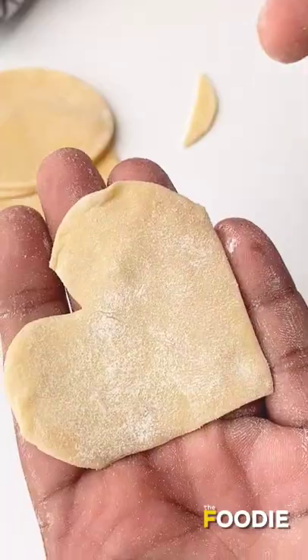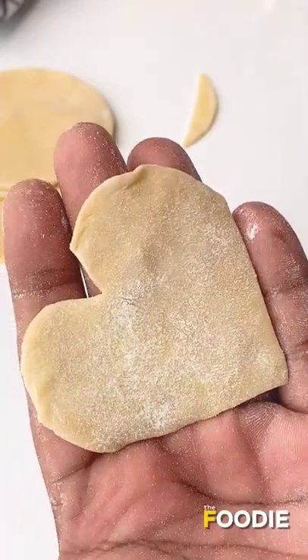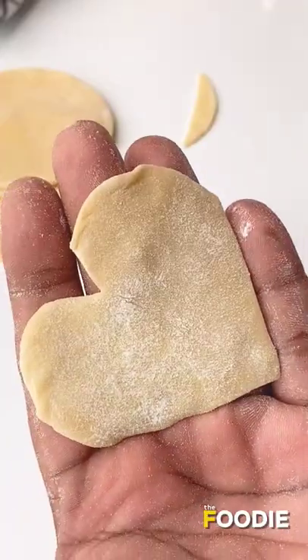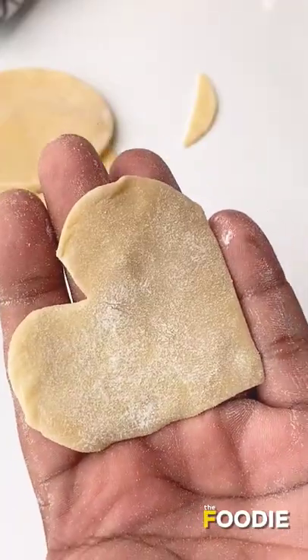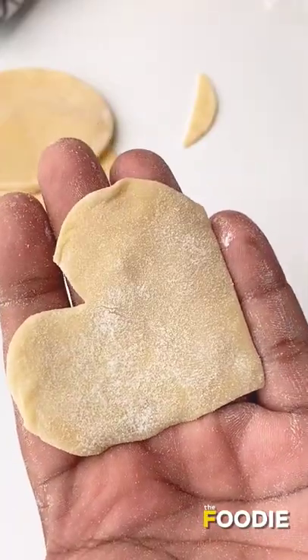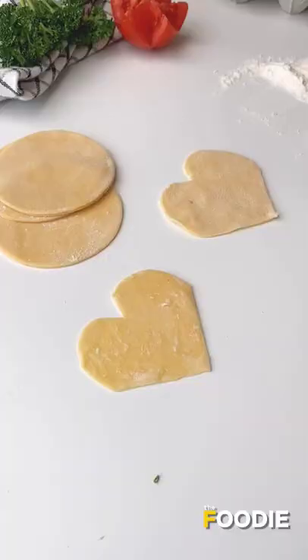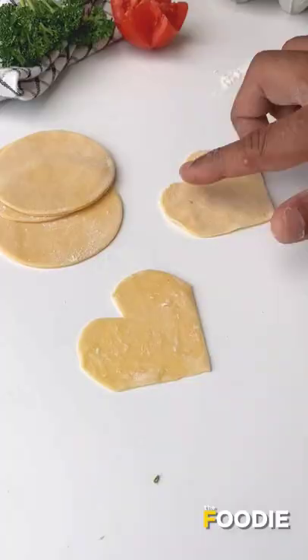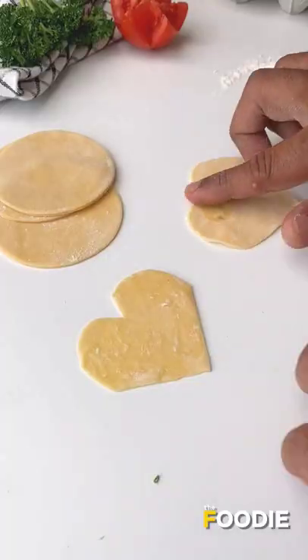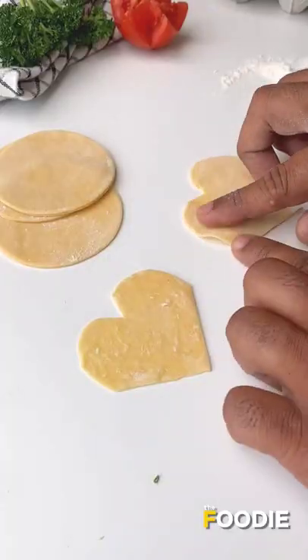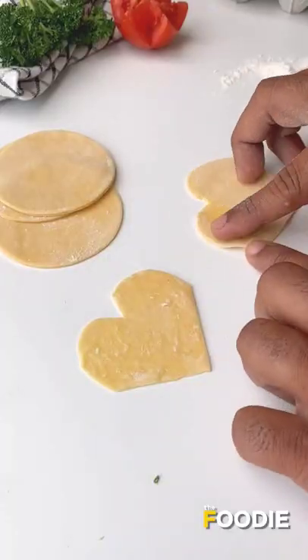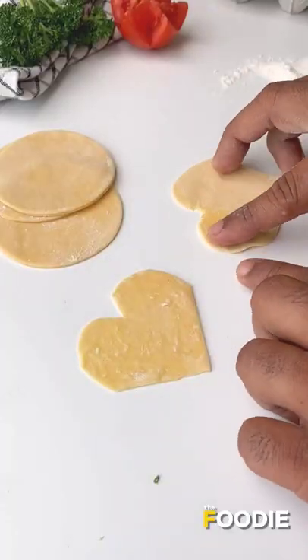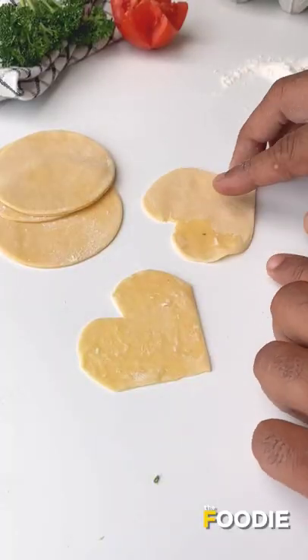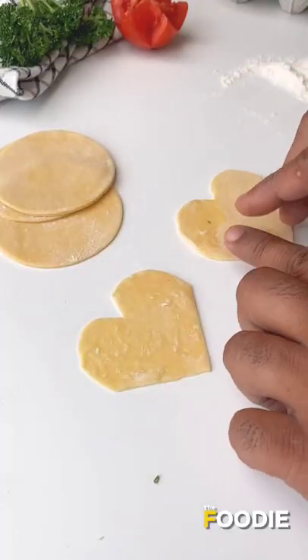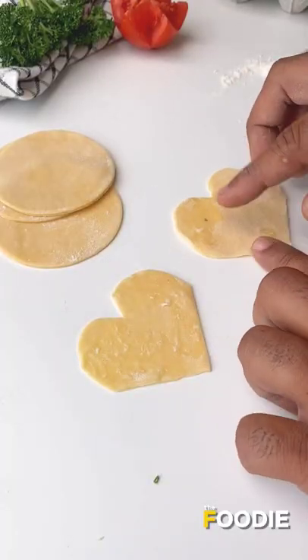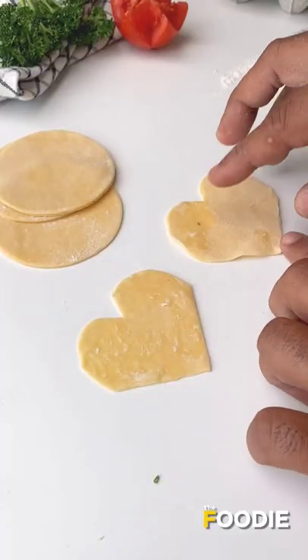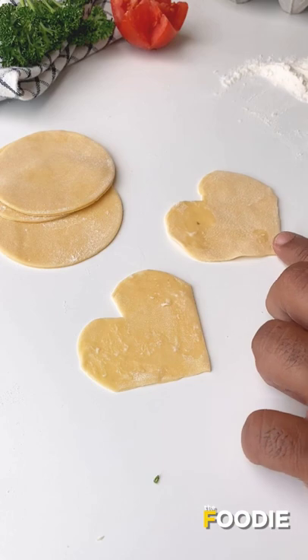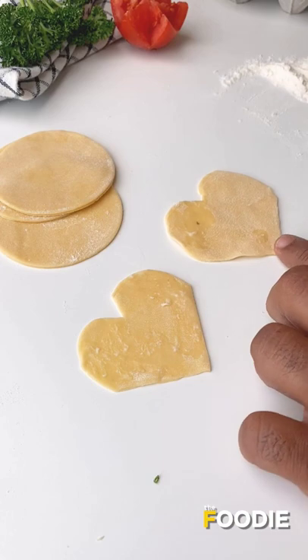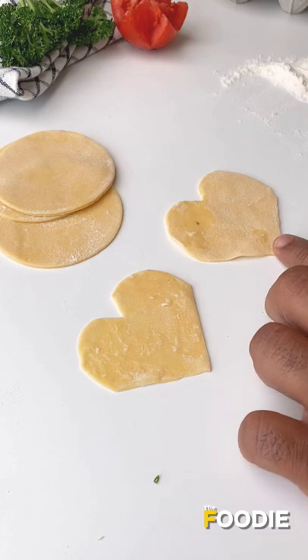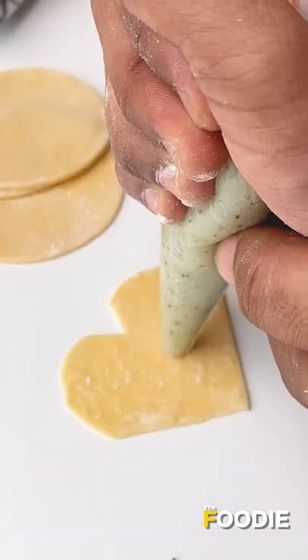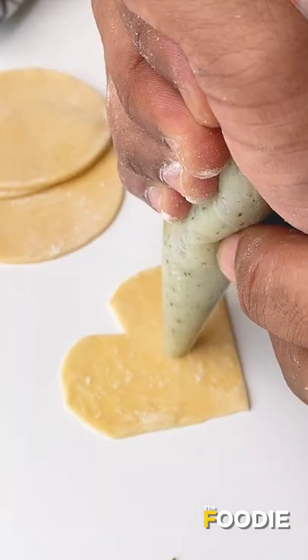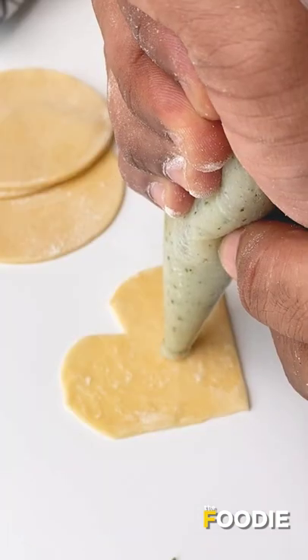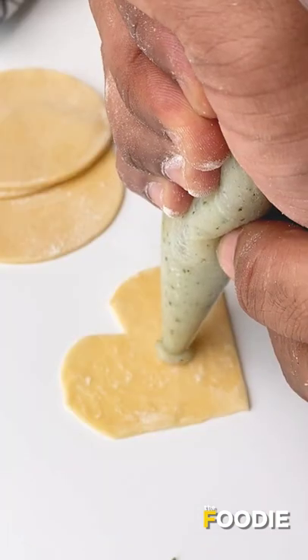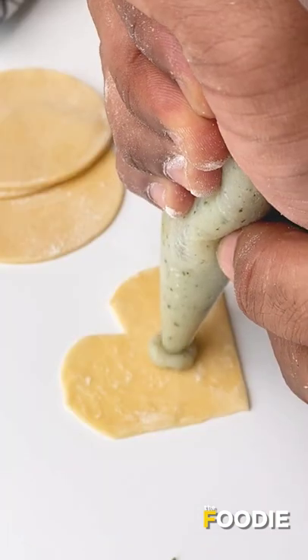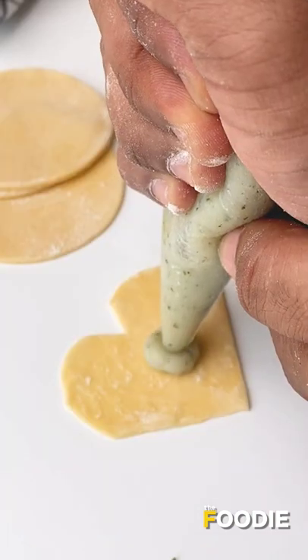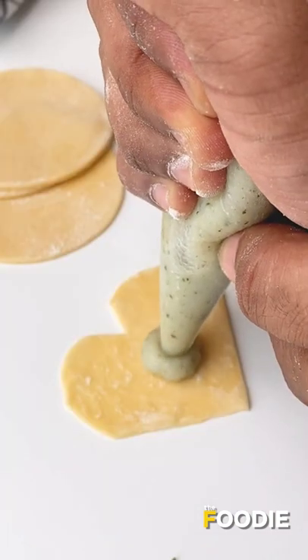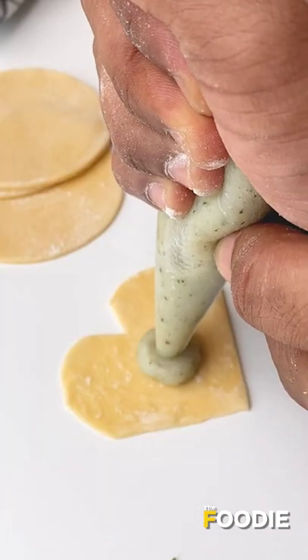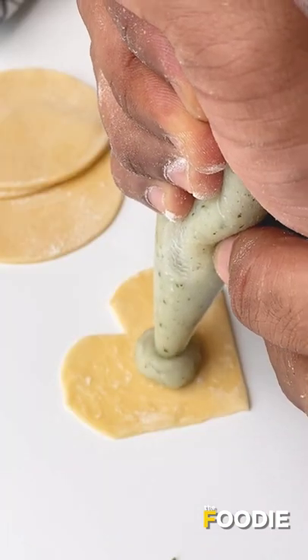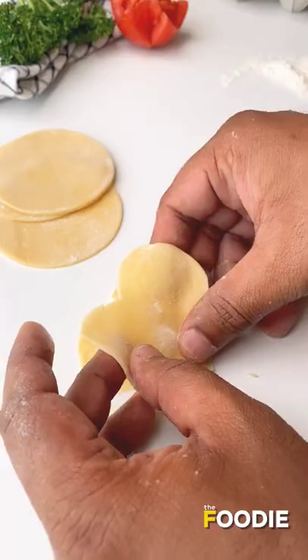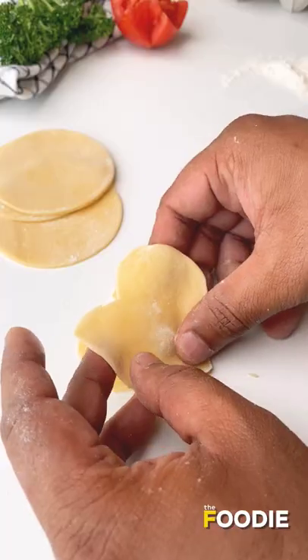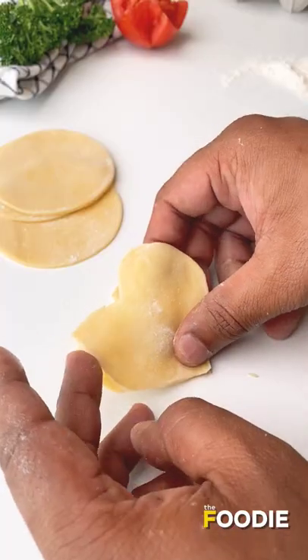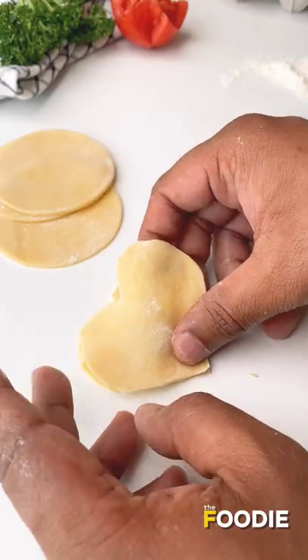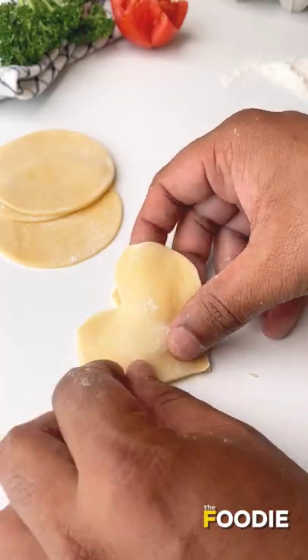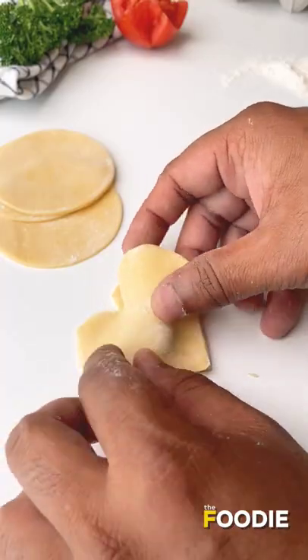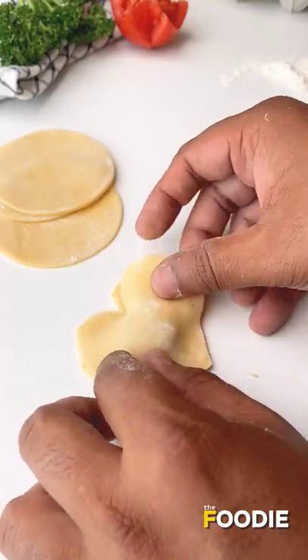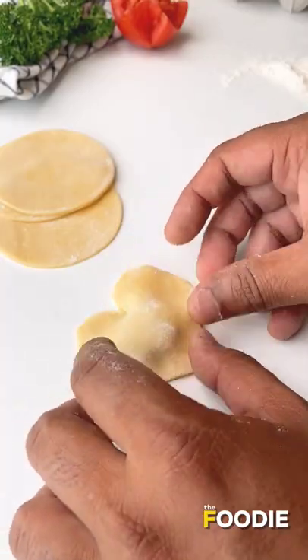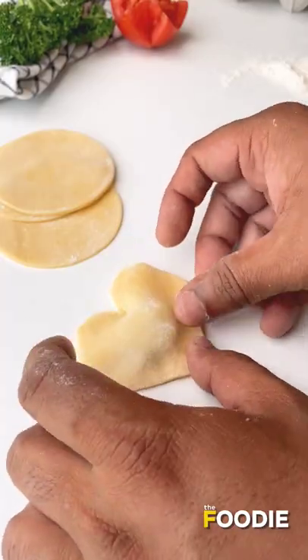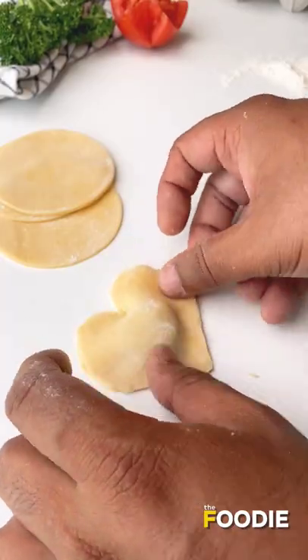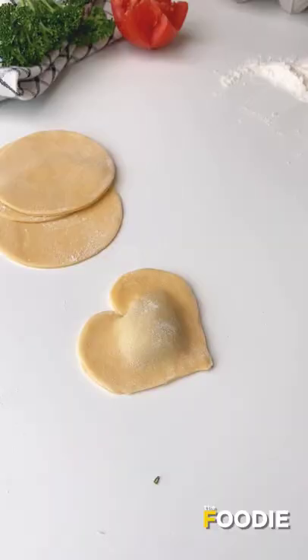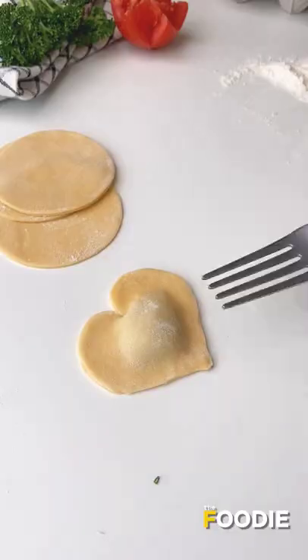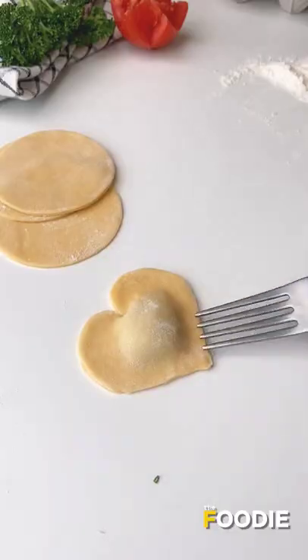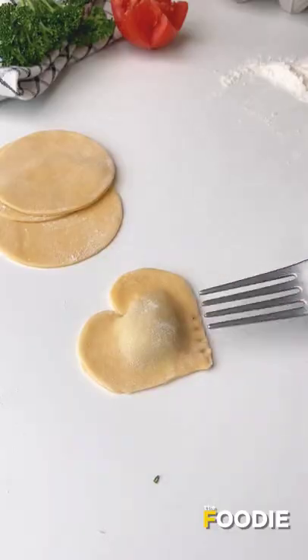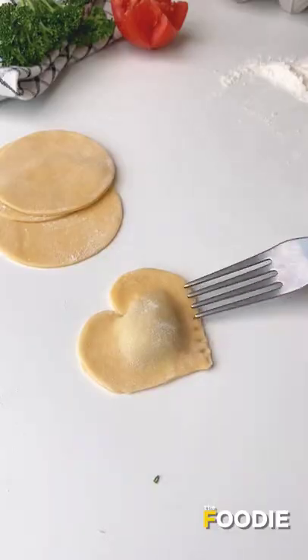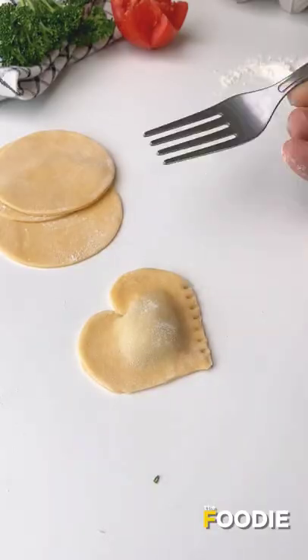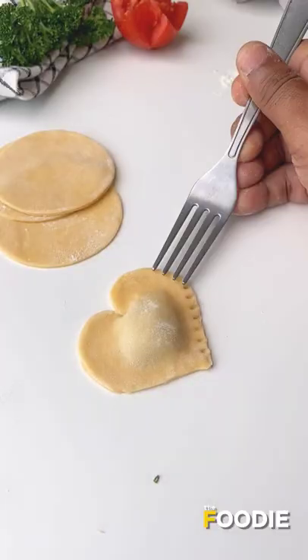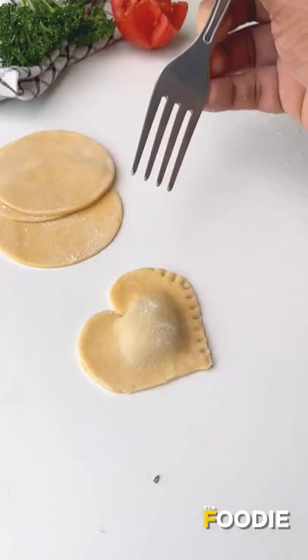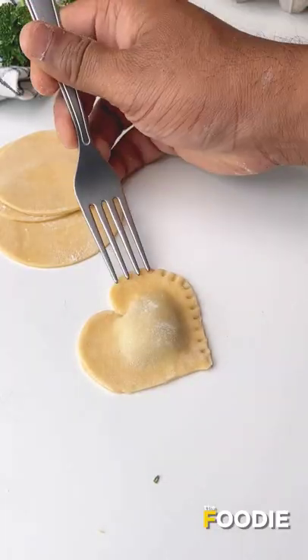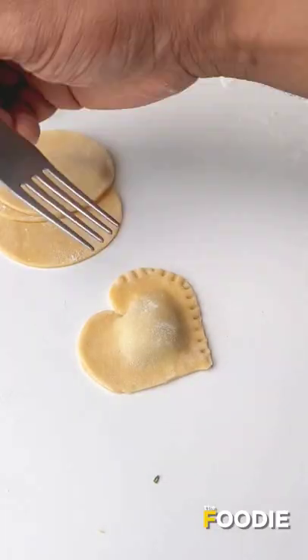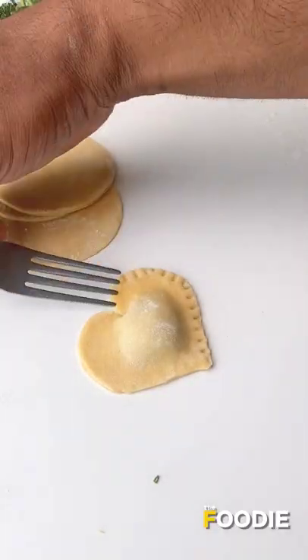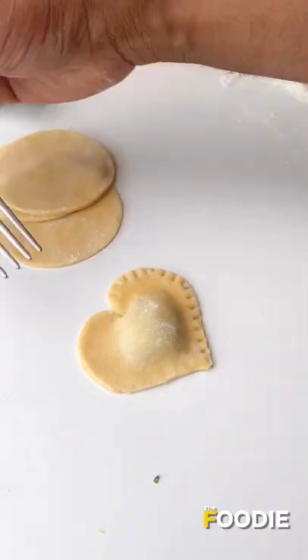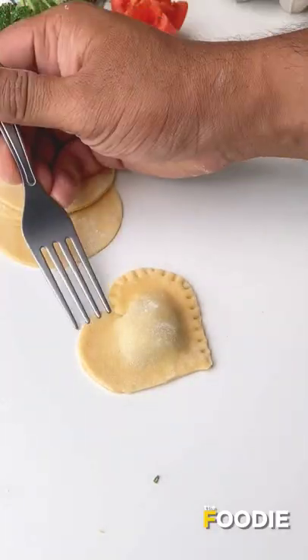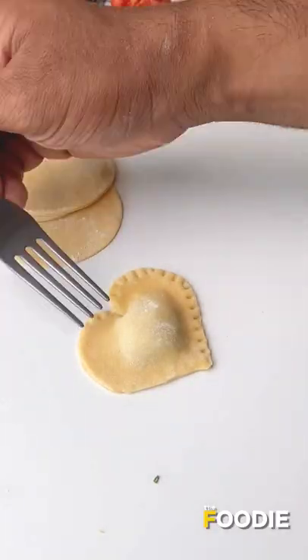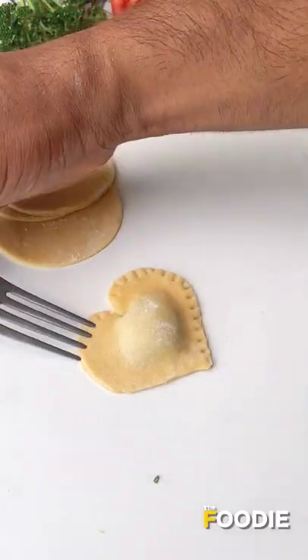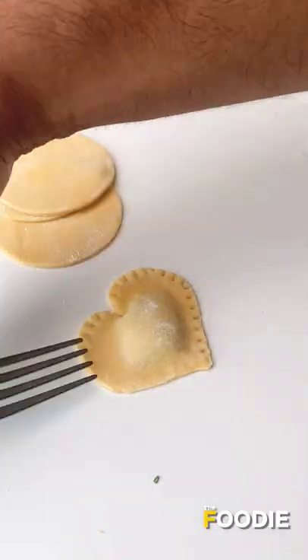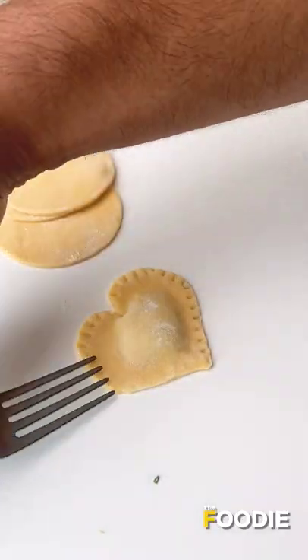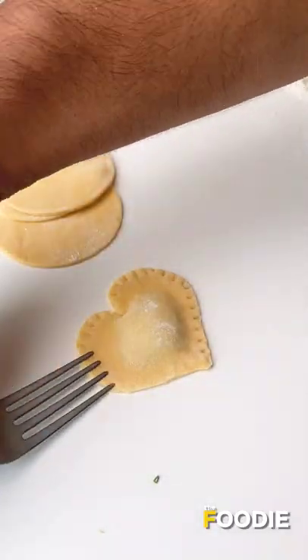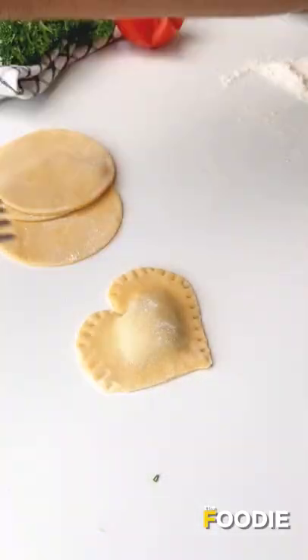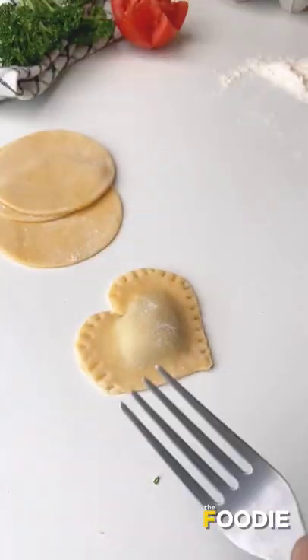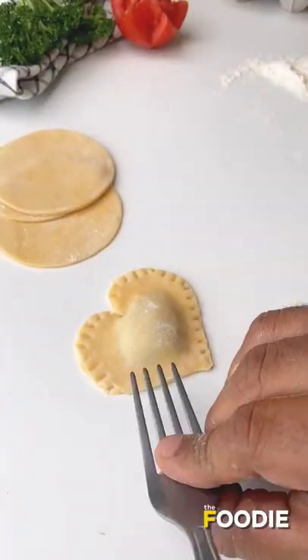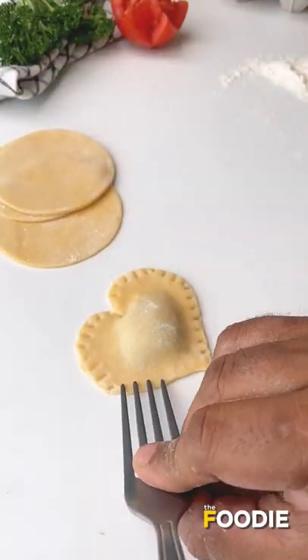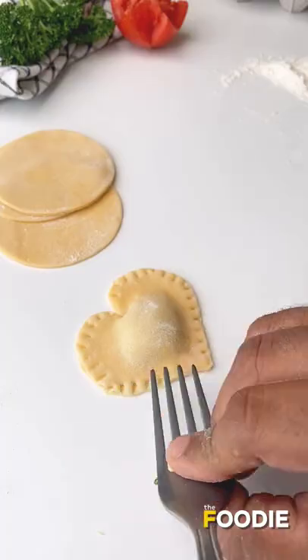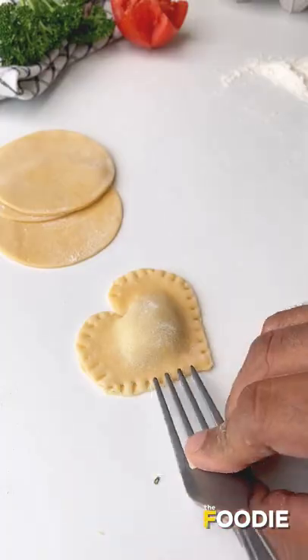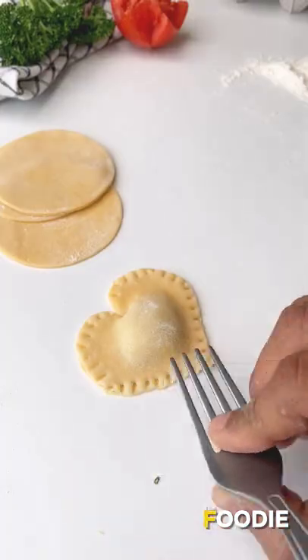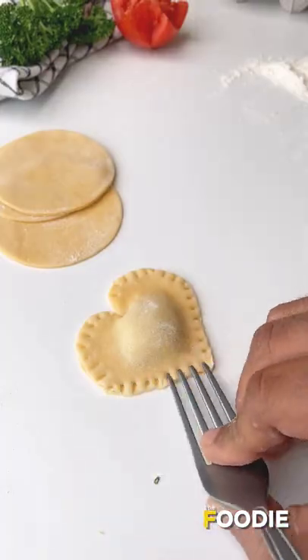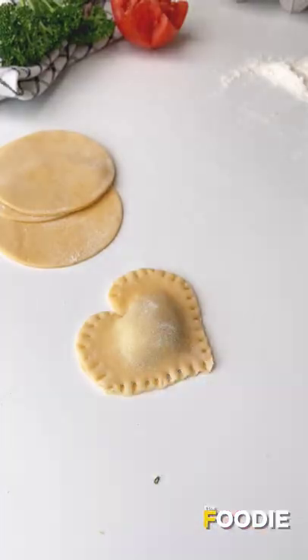Now we make the ravioli. Take two of those hearts, add the filling on one, place the other on top, and press it down using a fork so that it seals completely.